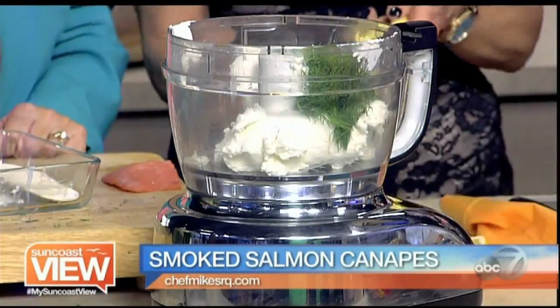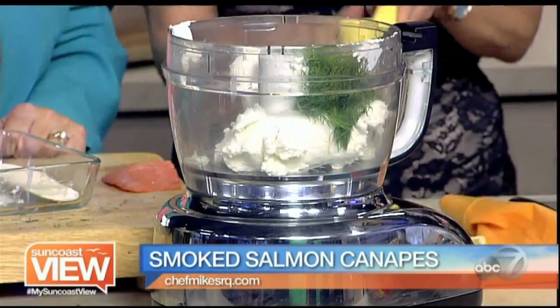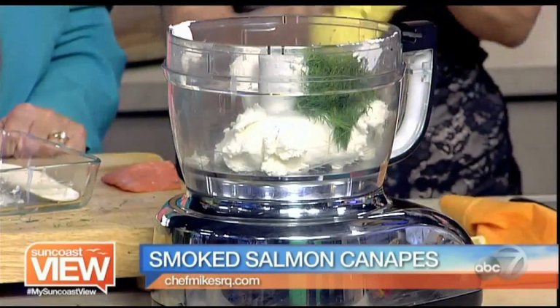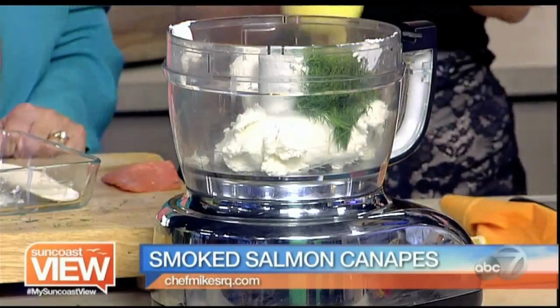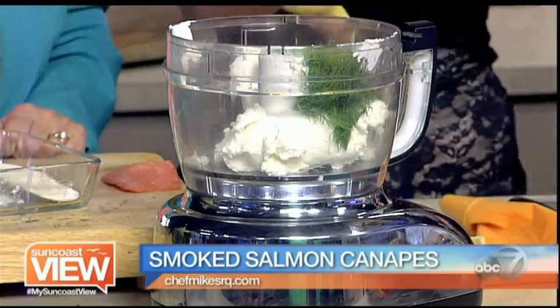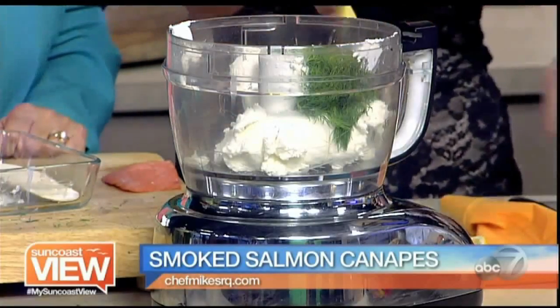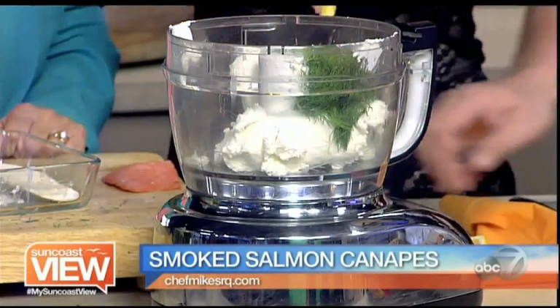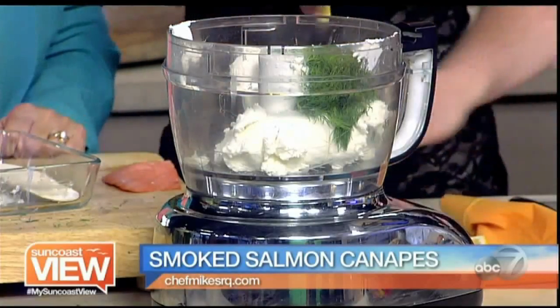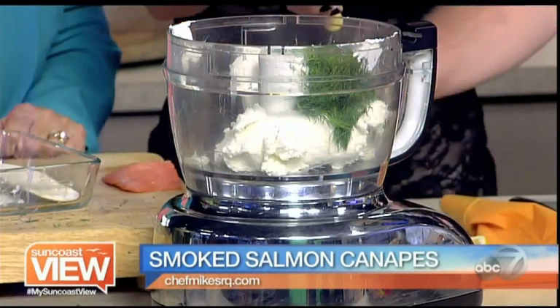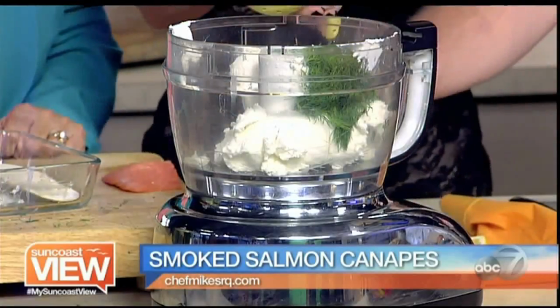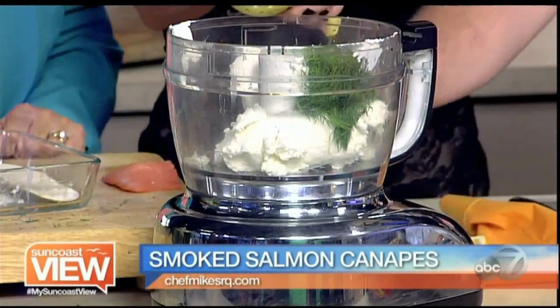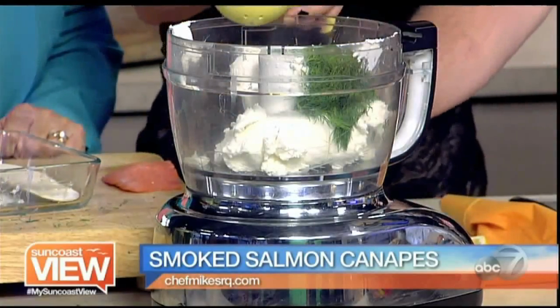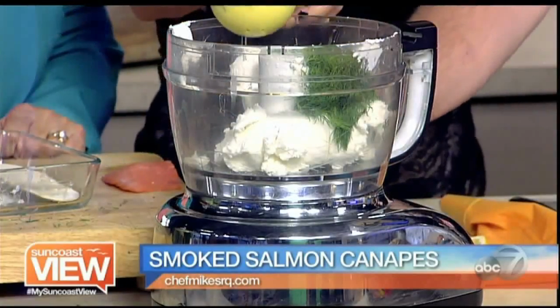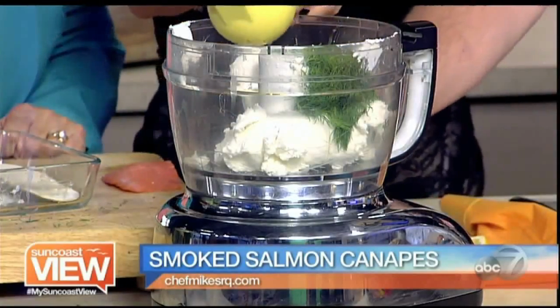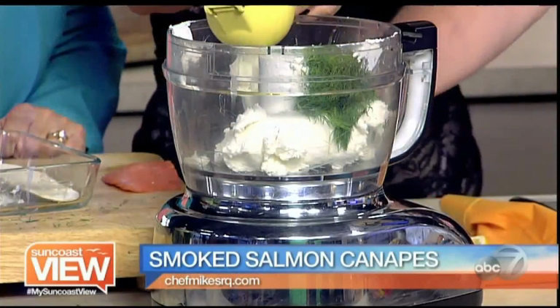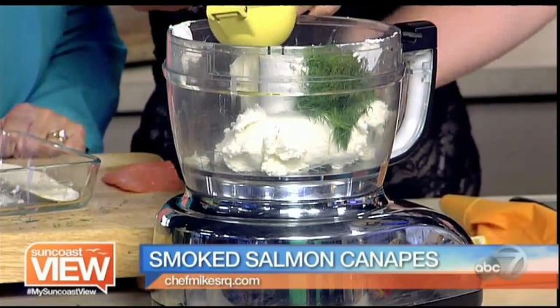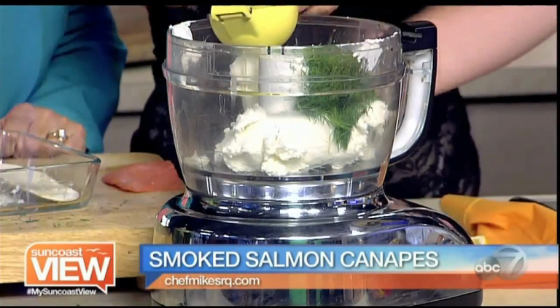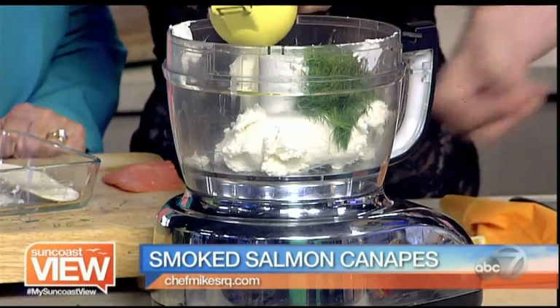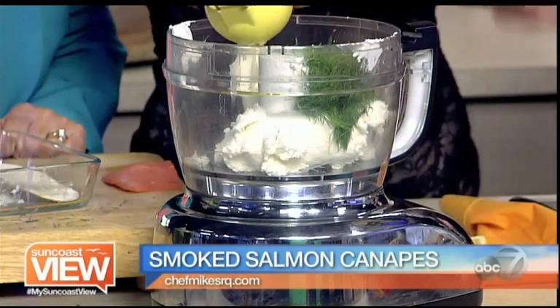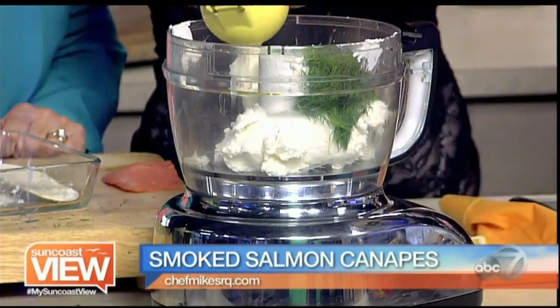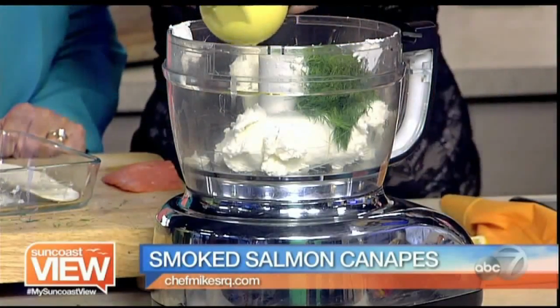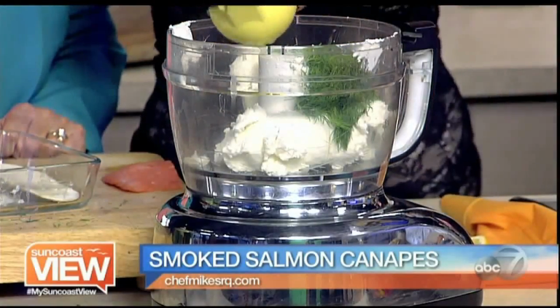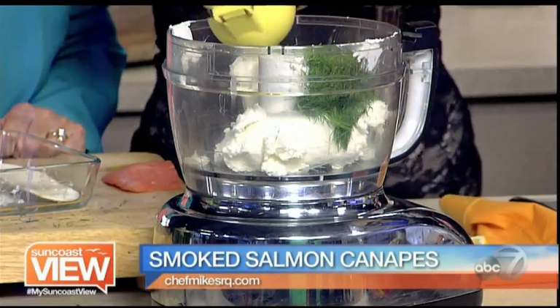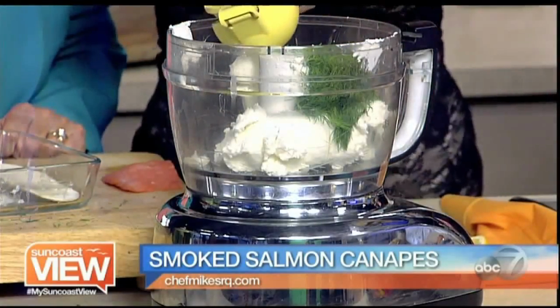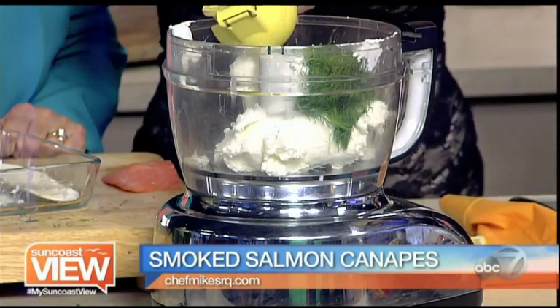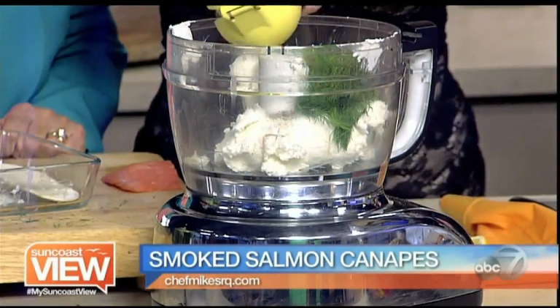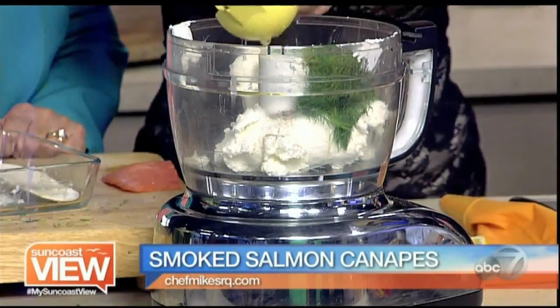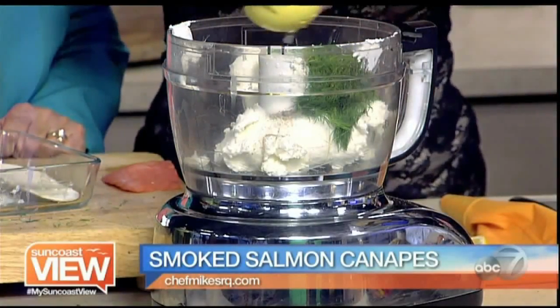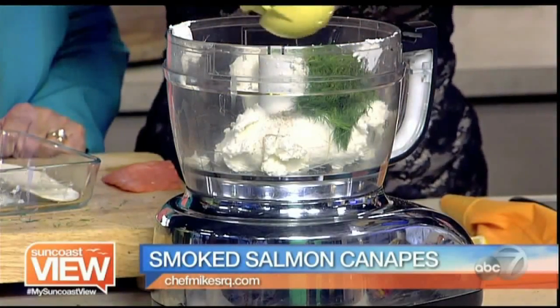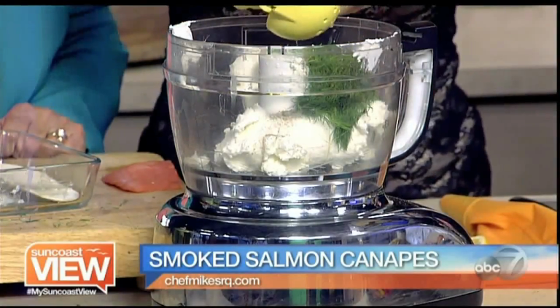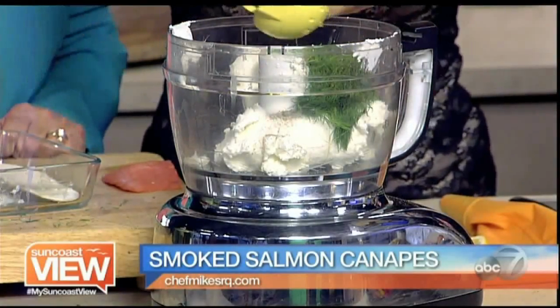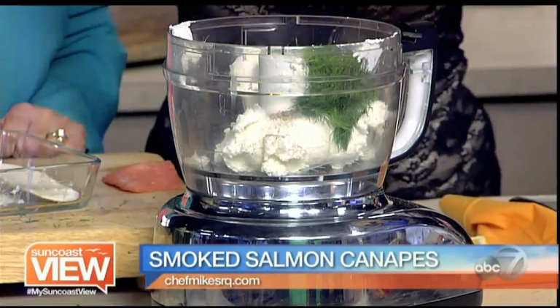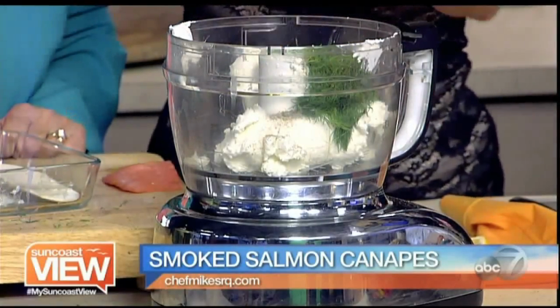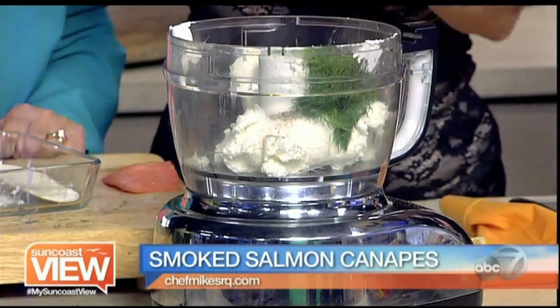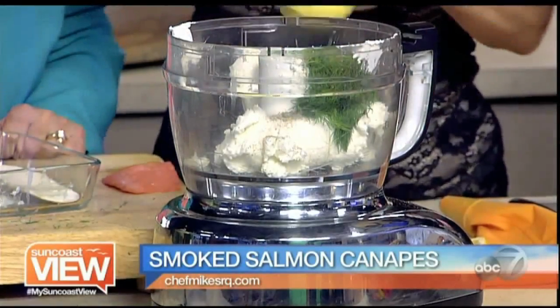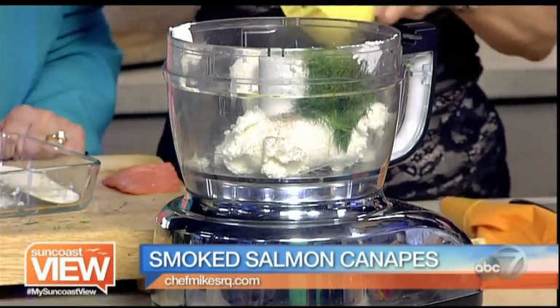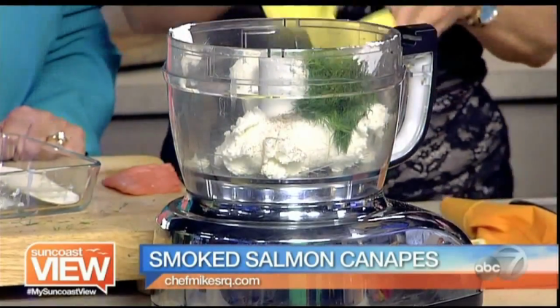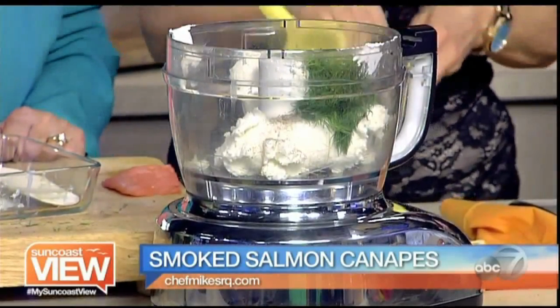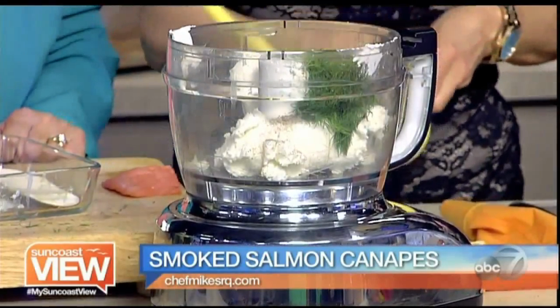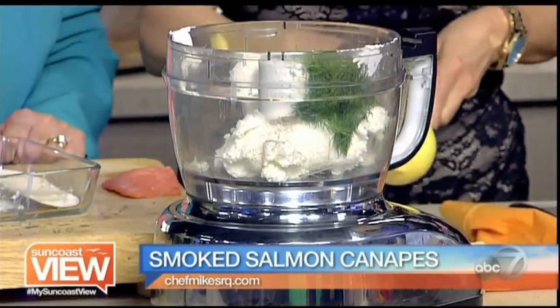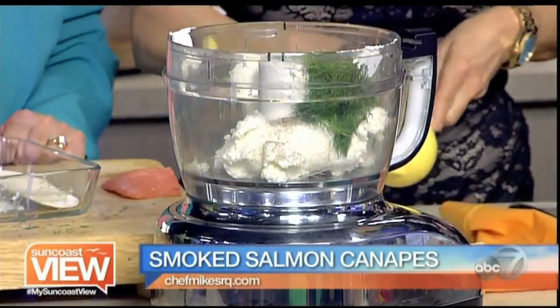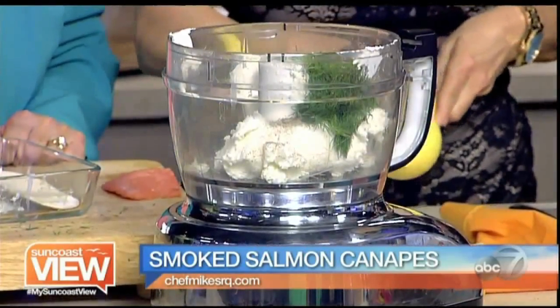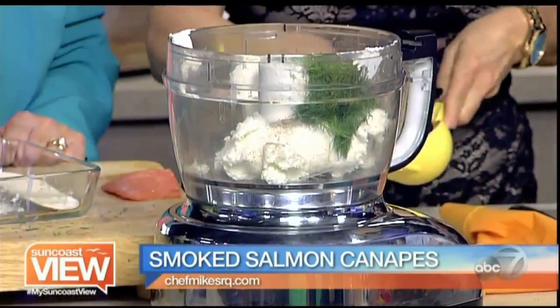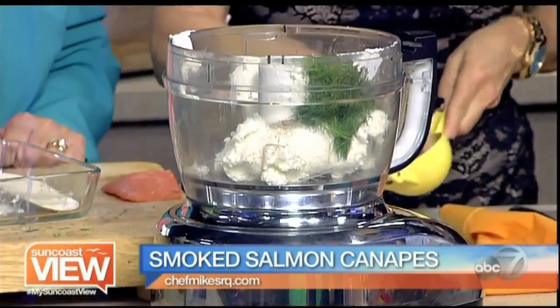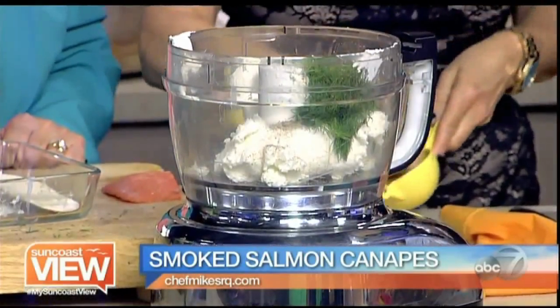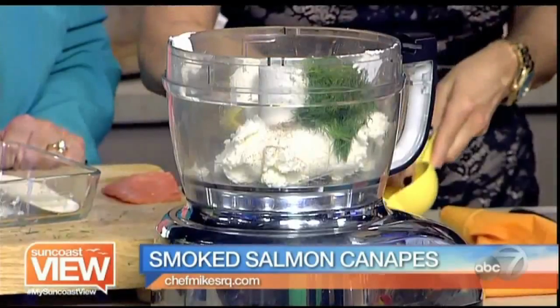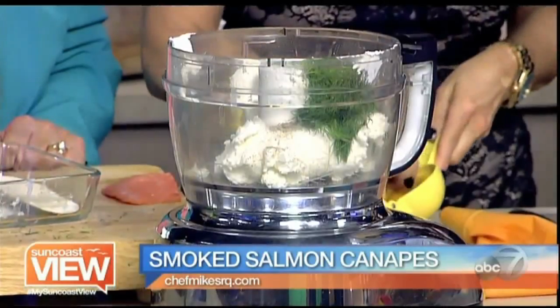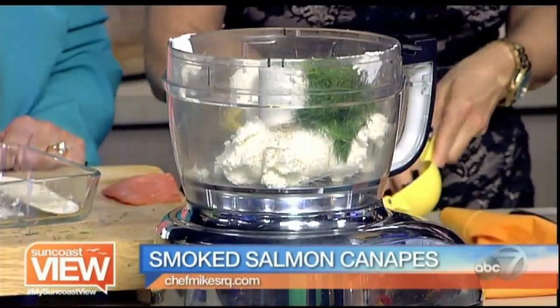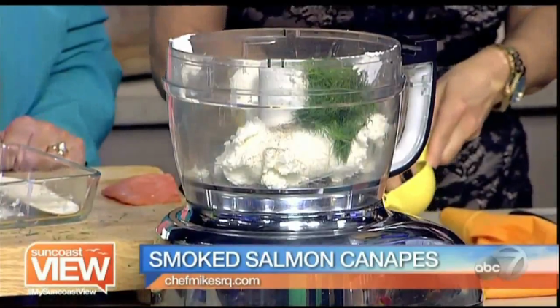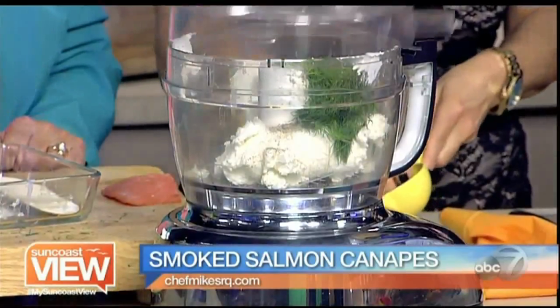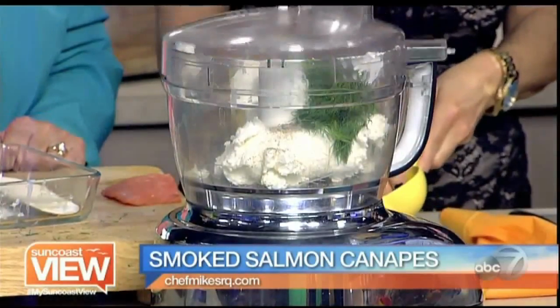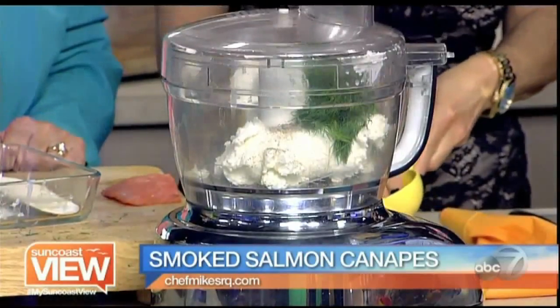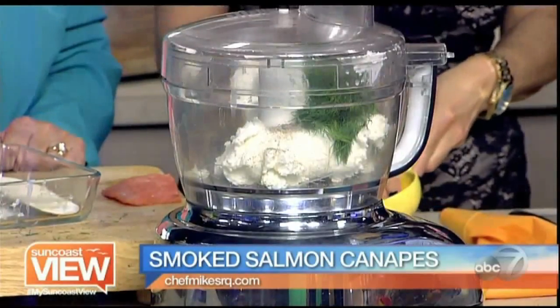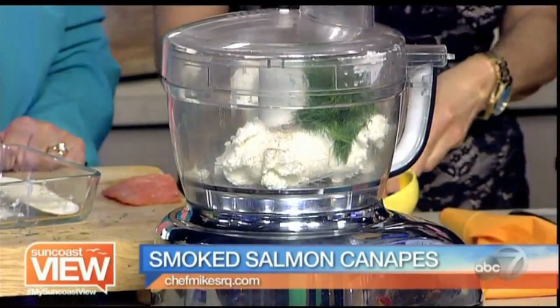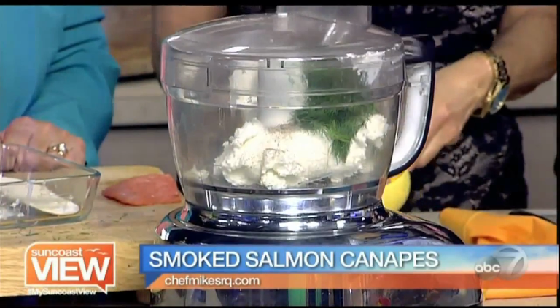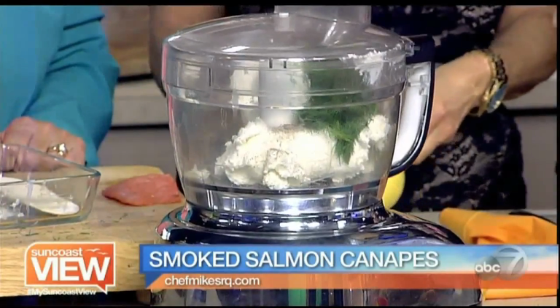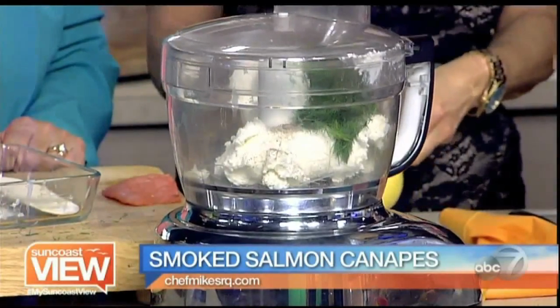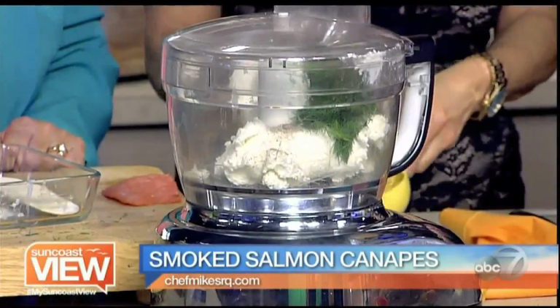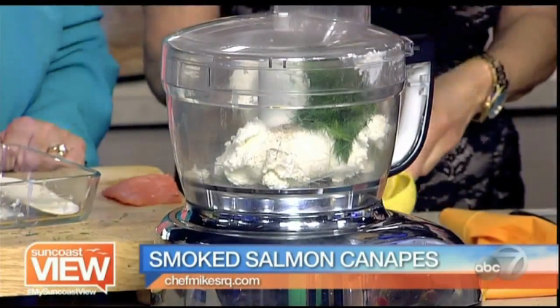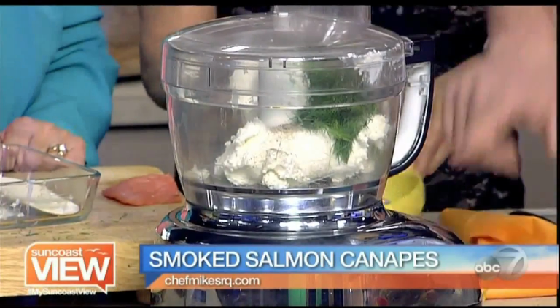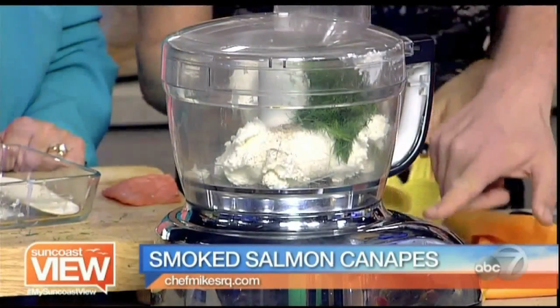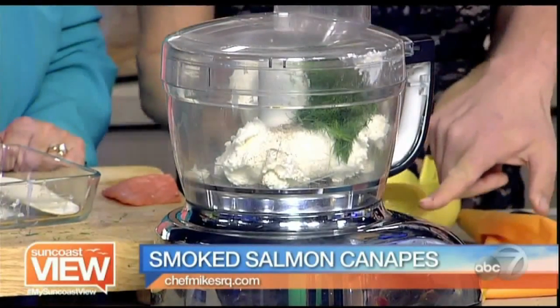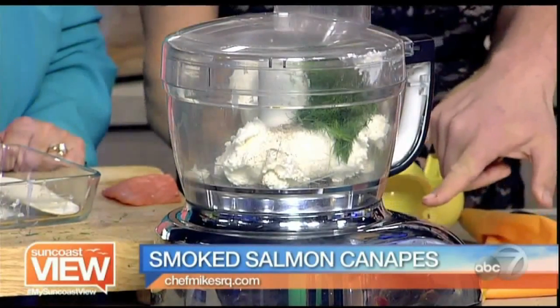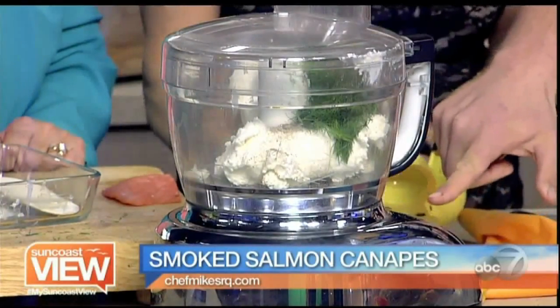Squeeze a little lemon, and we'll do a little salt. That's good. Love it. That's it — hit the button.